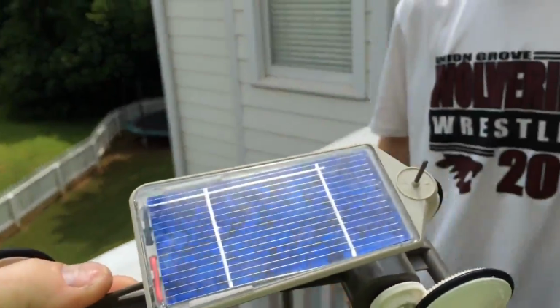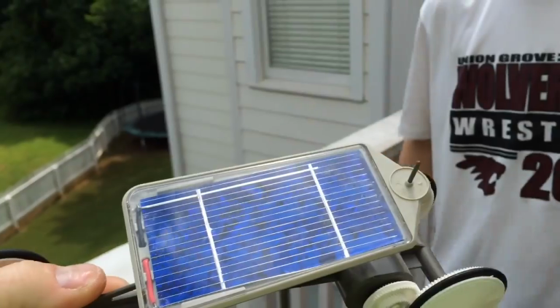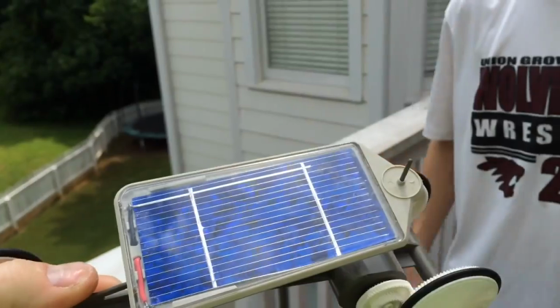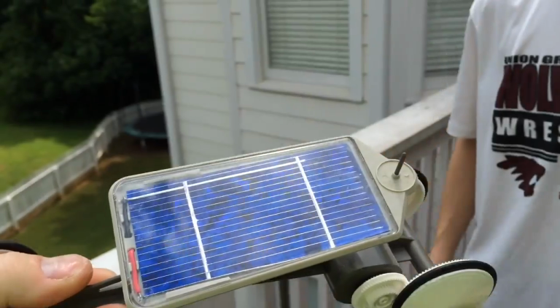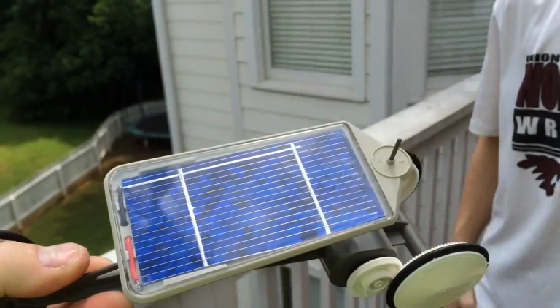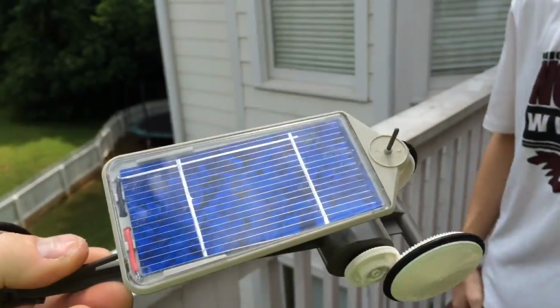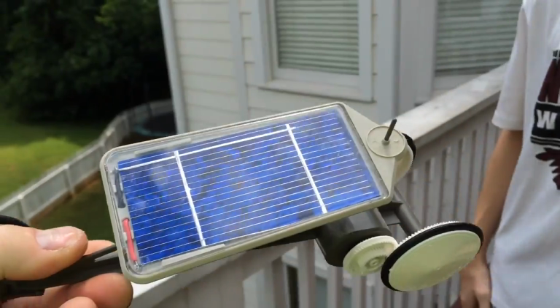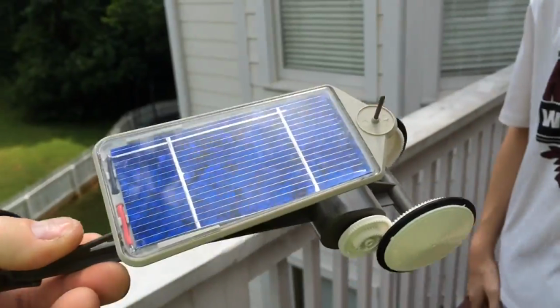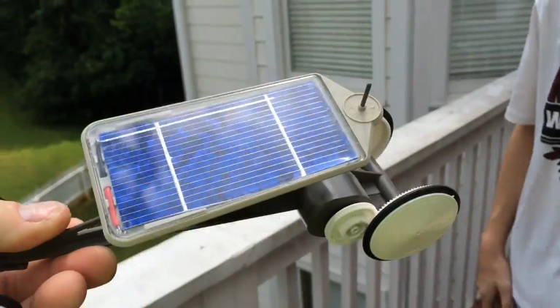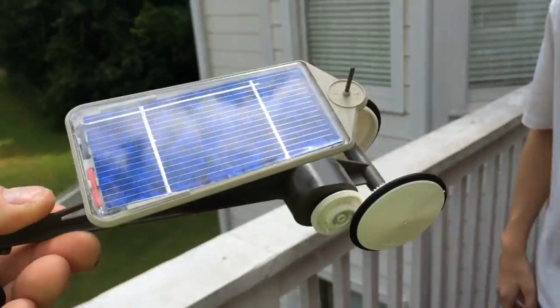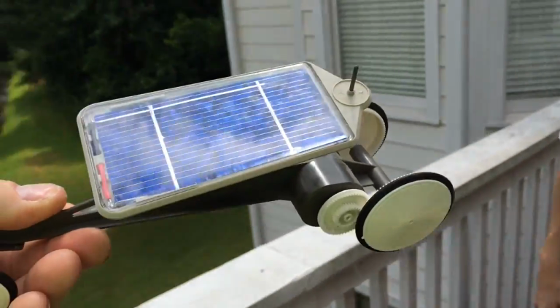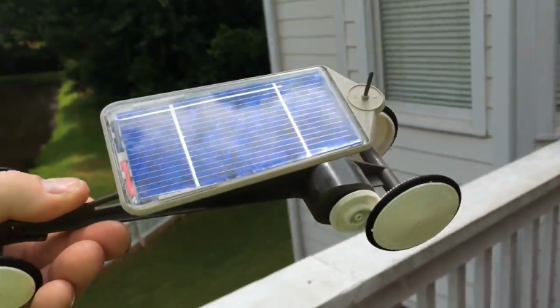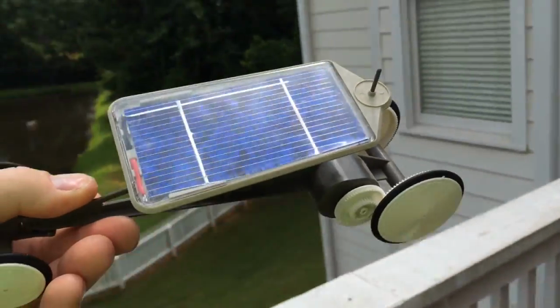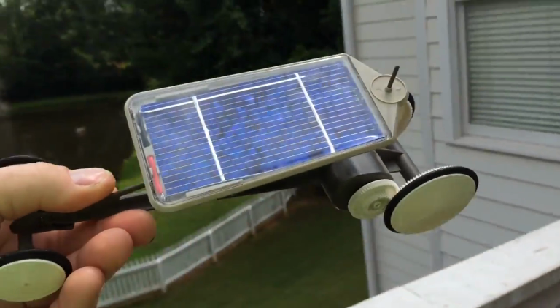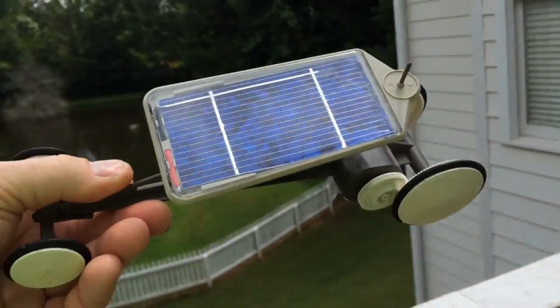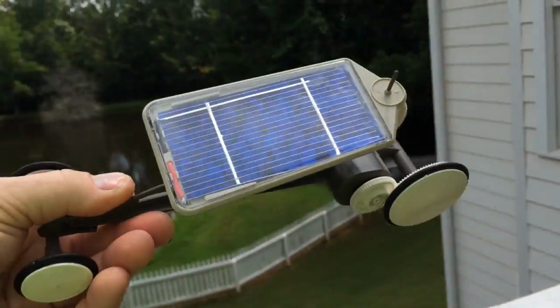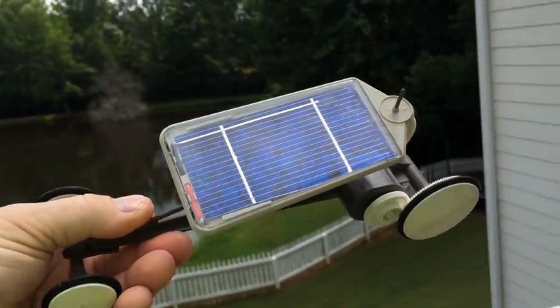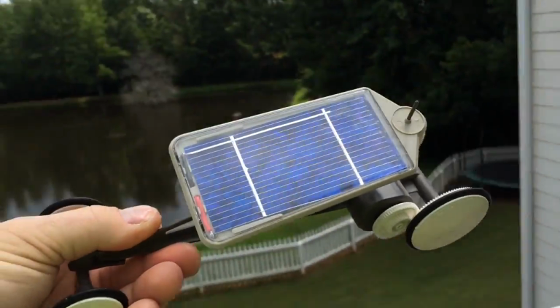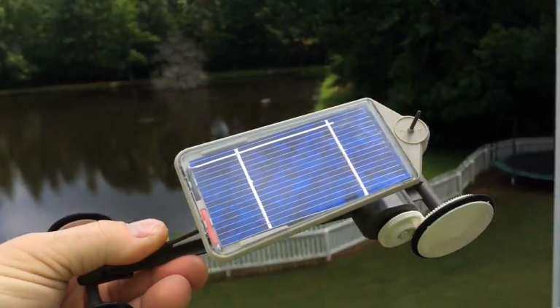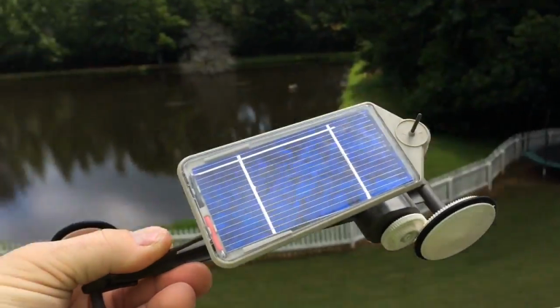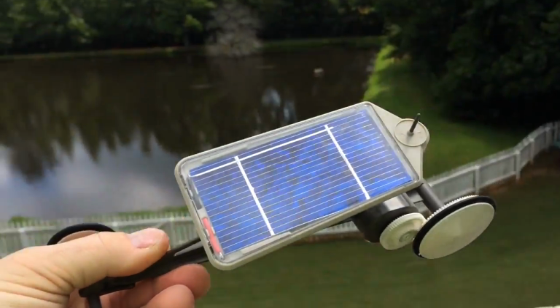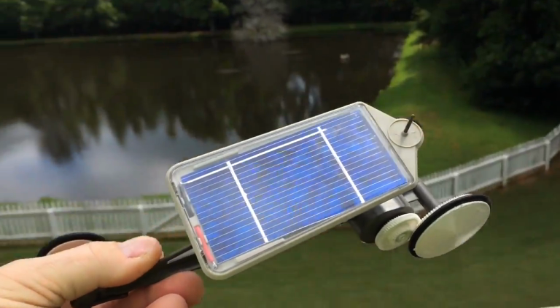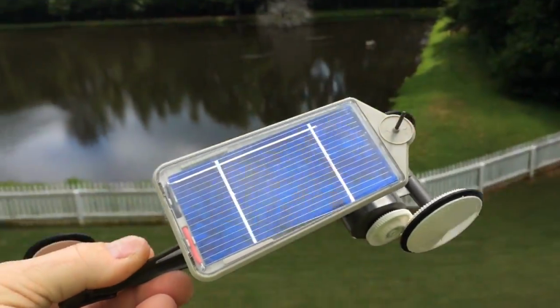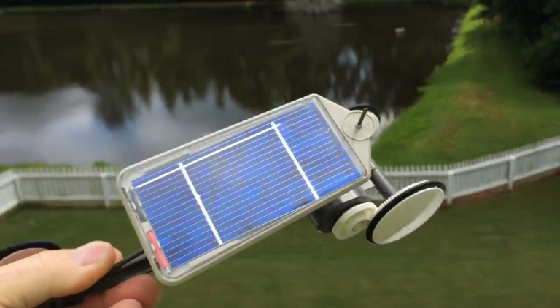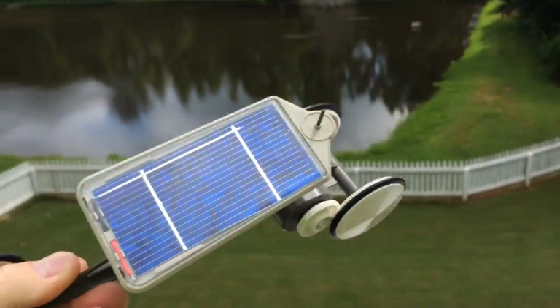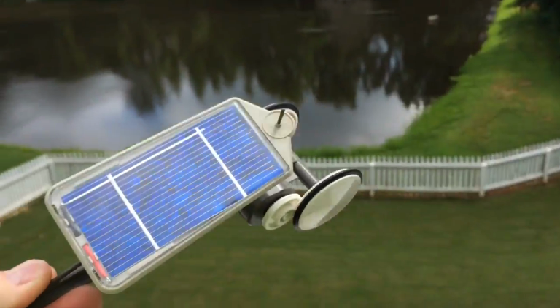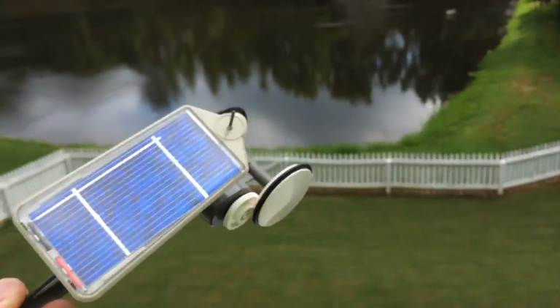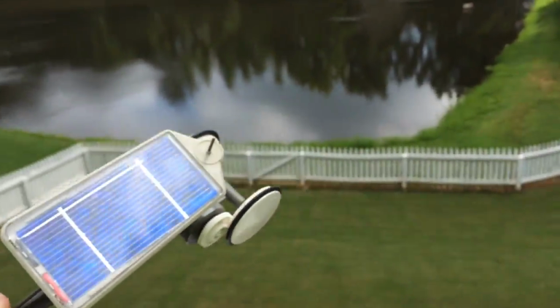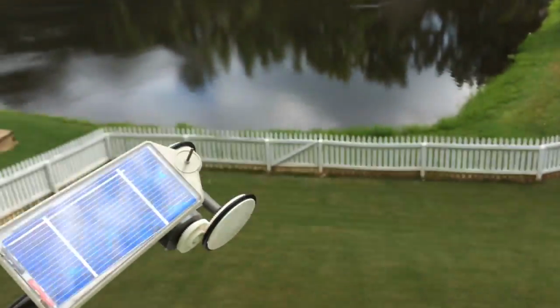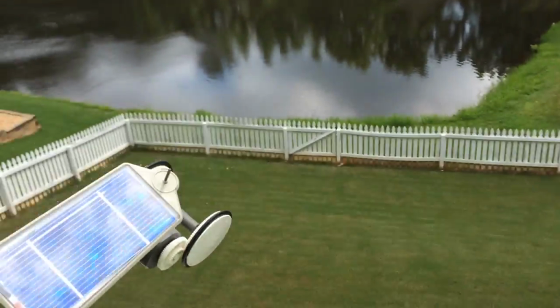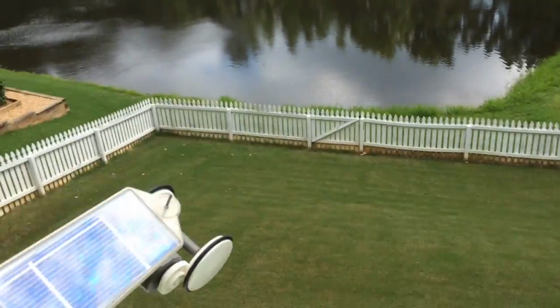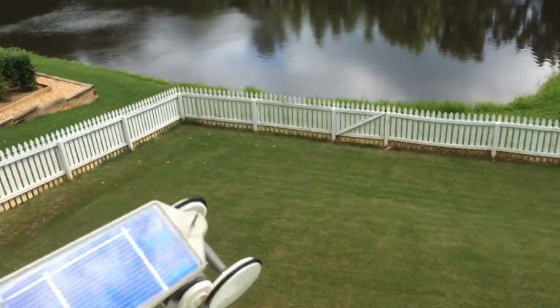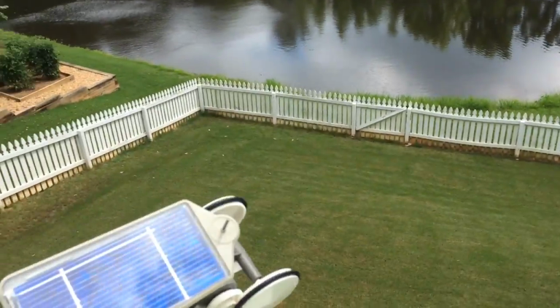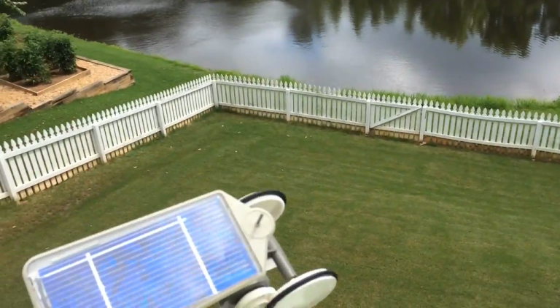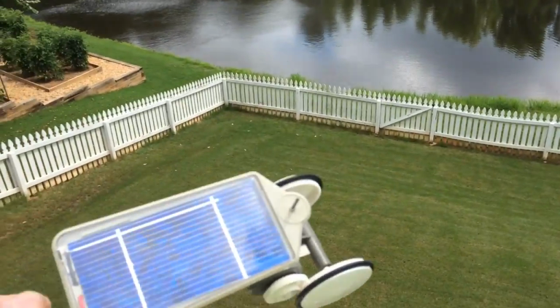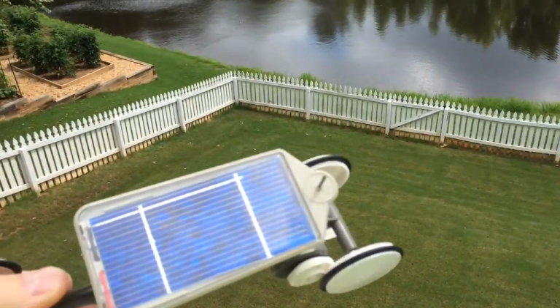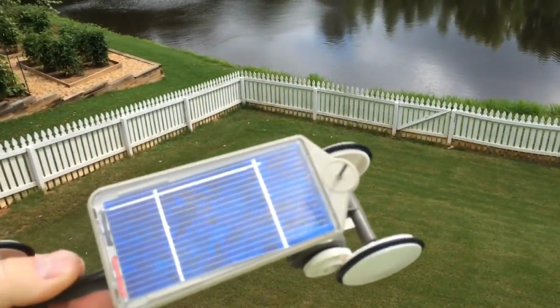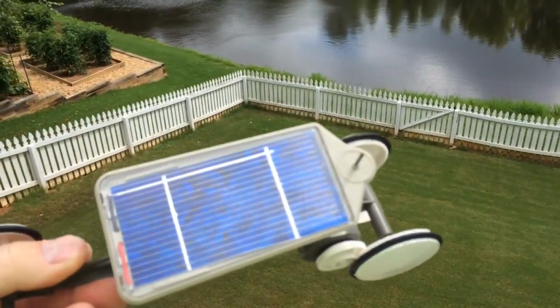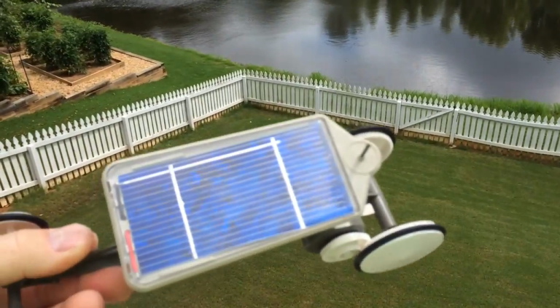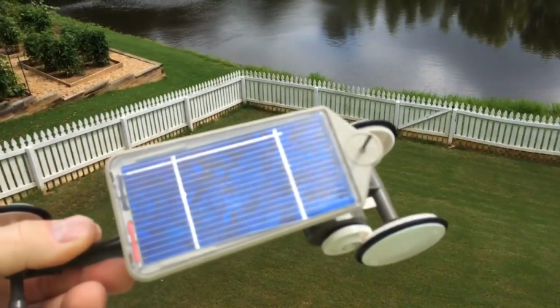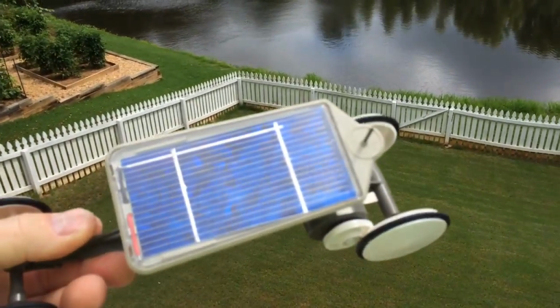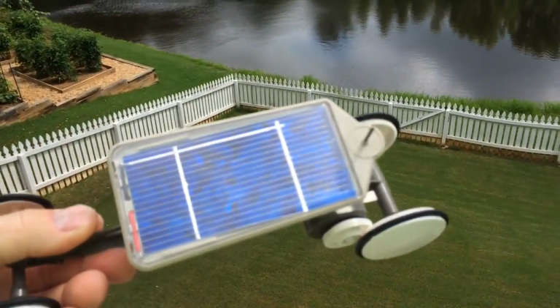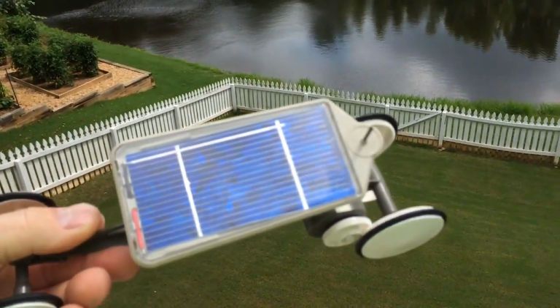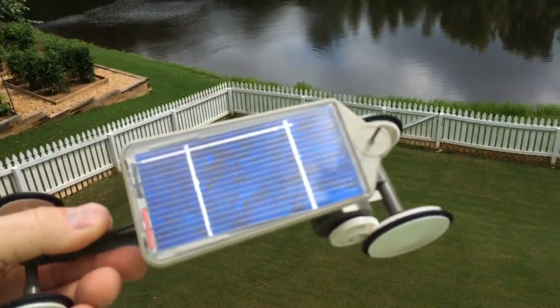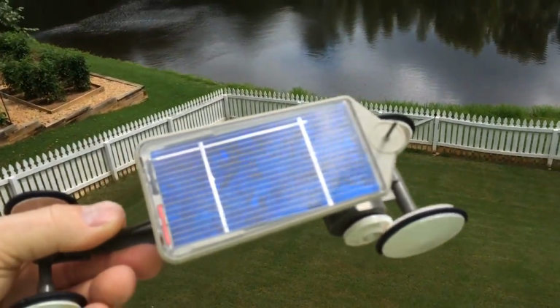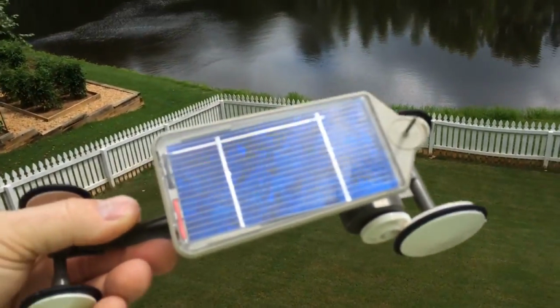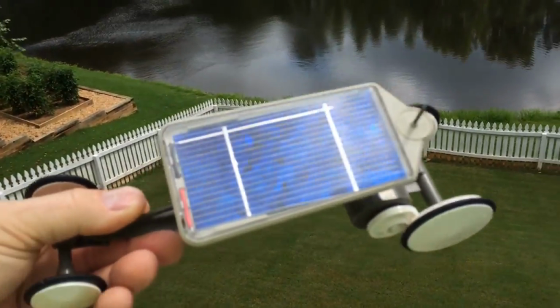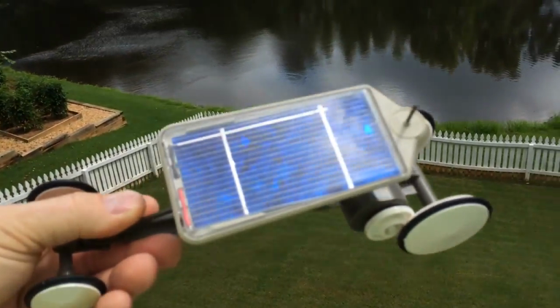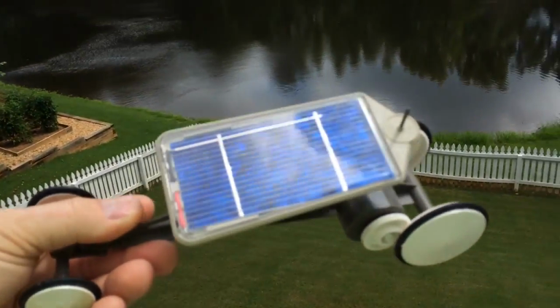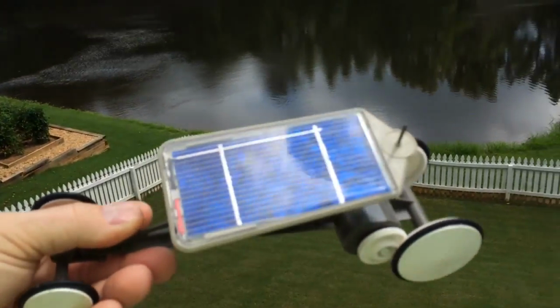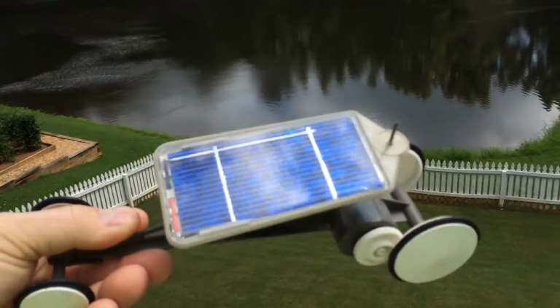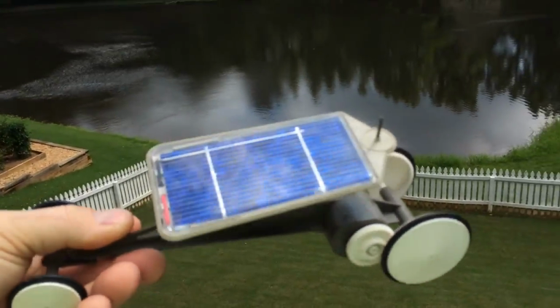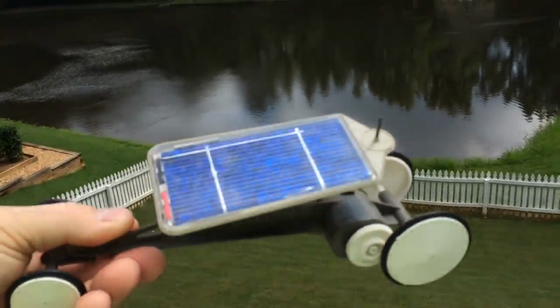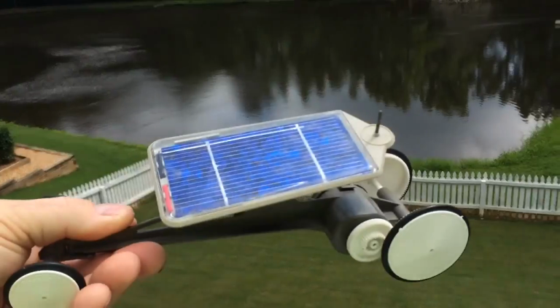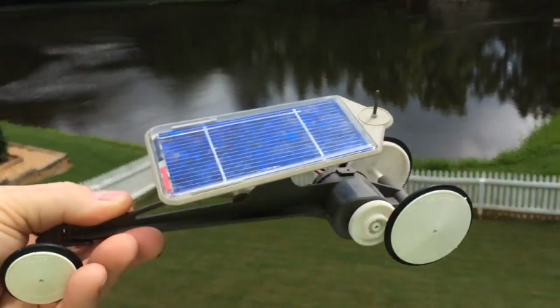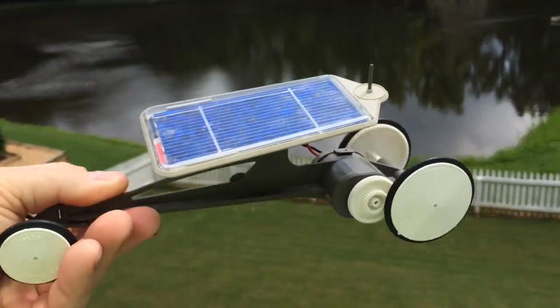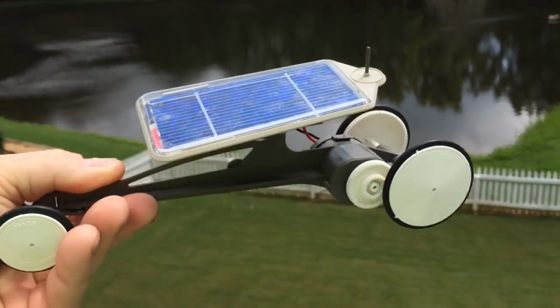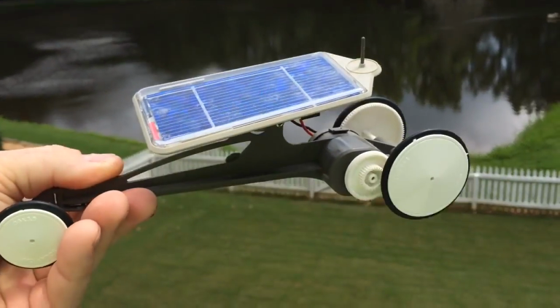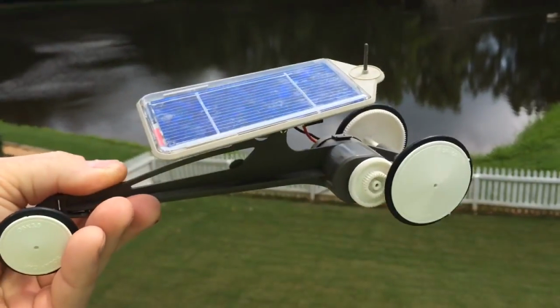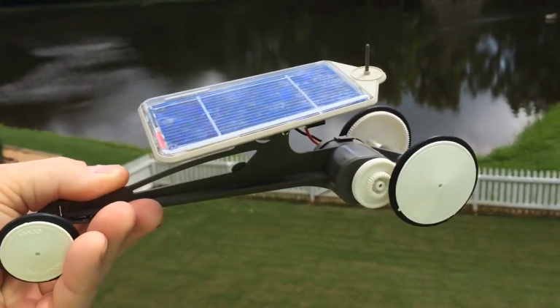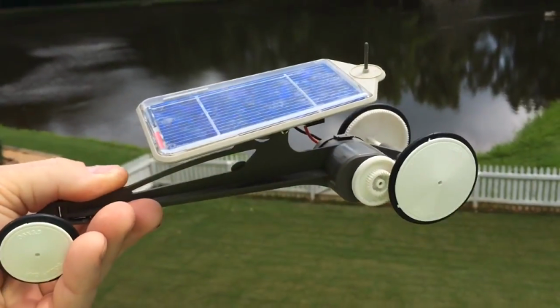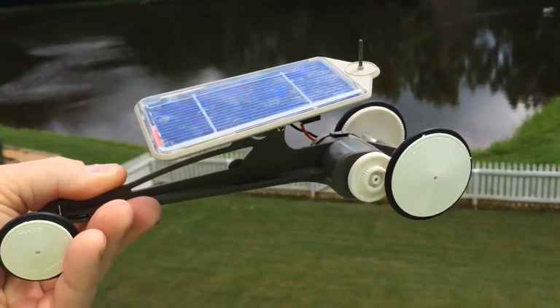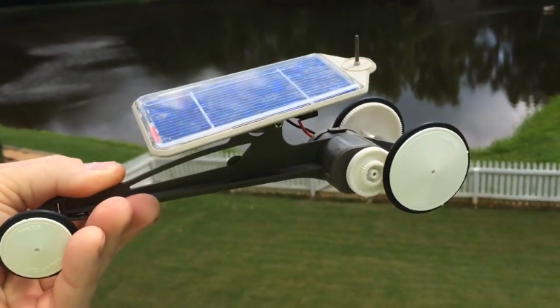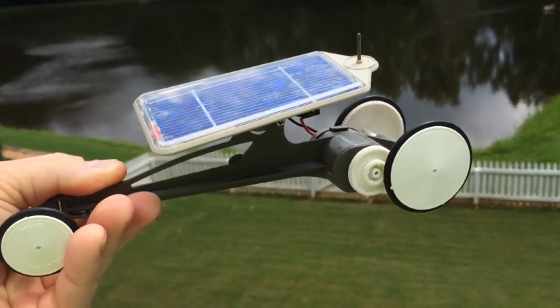Whoa. Spin this one again. Hold on, hold on — it'll fall off if you're not careful. That is neat.